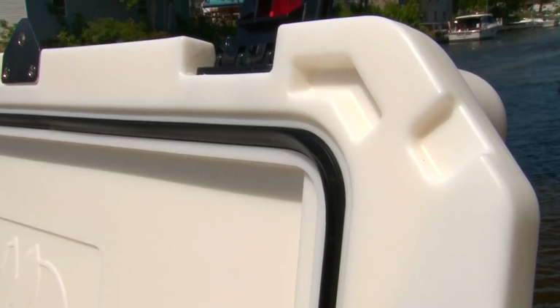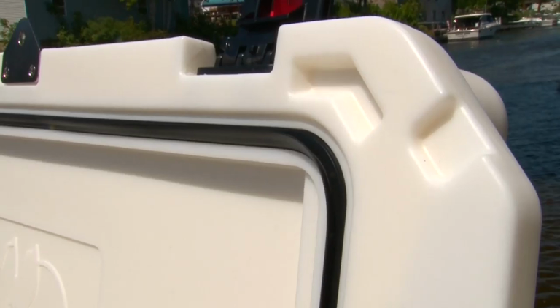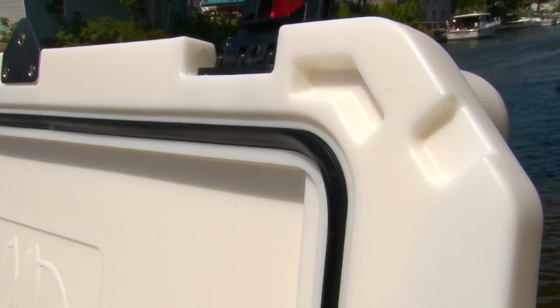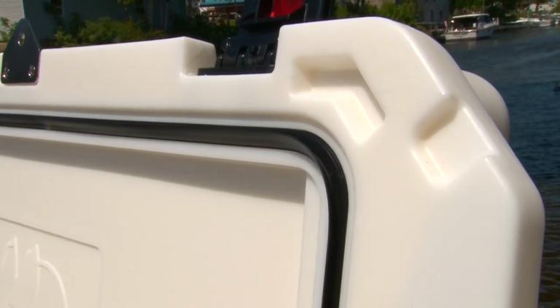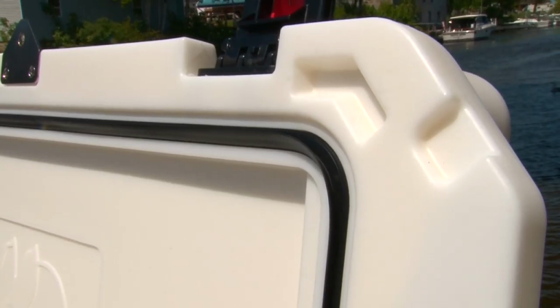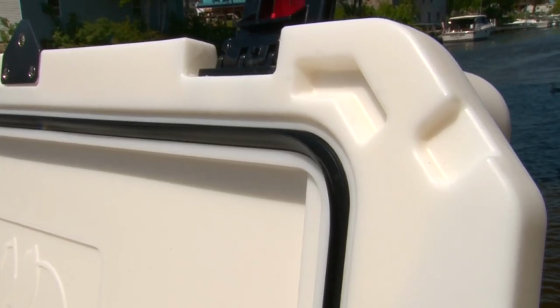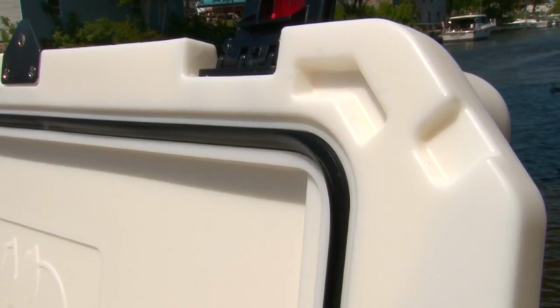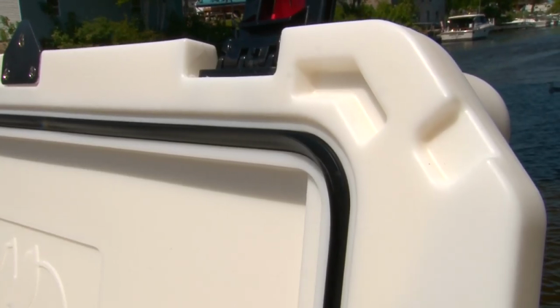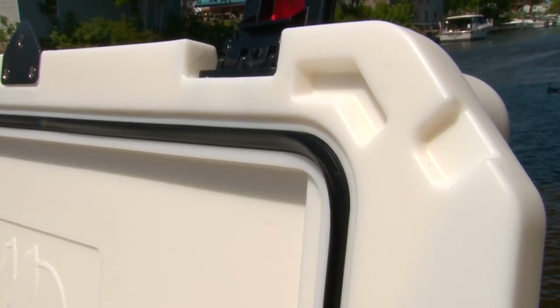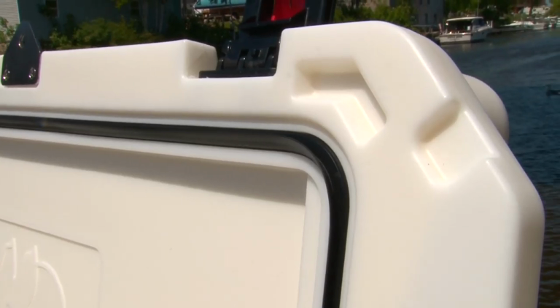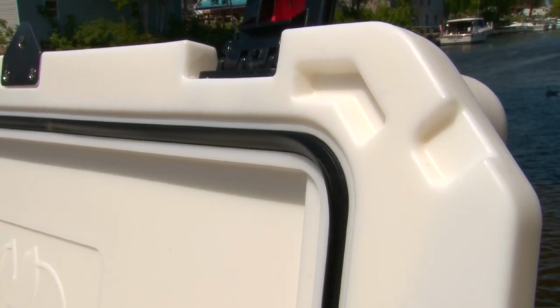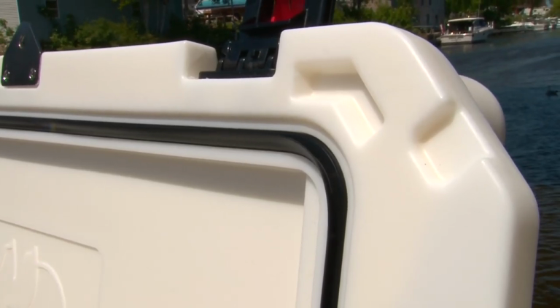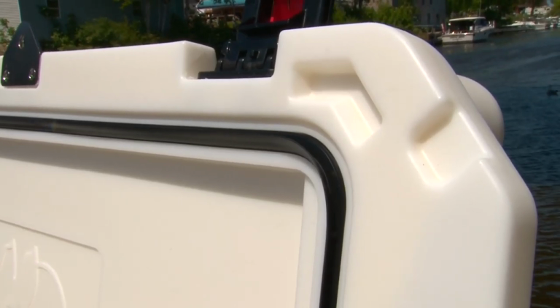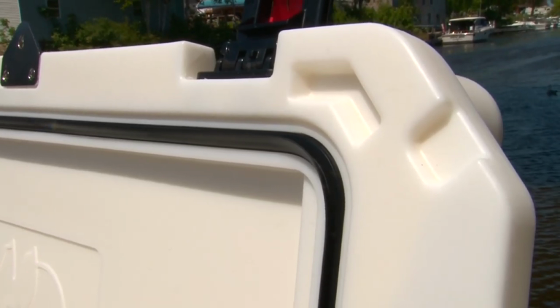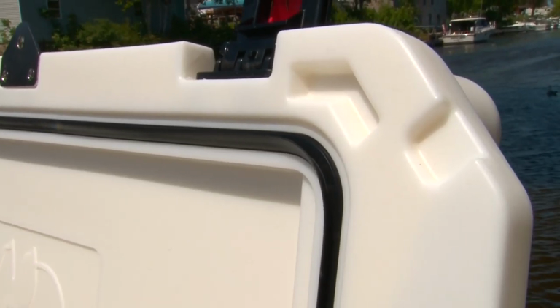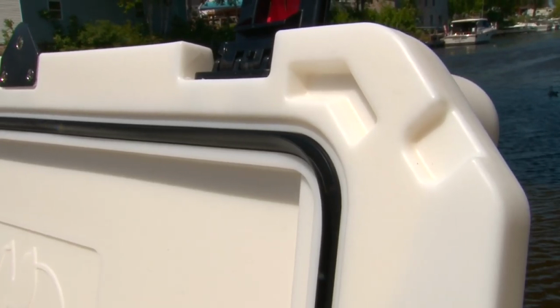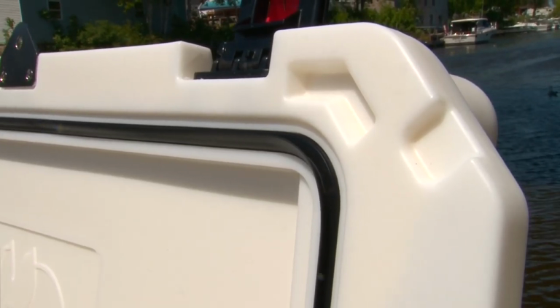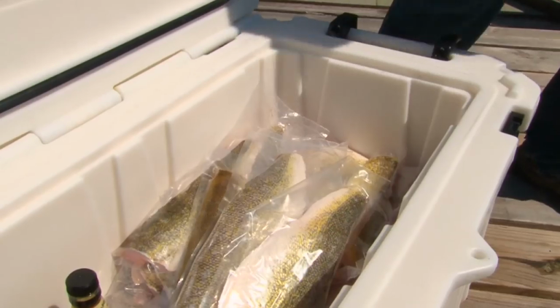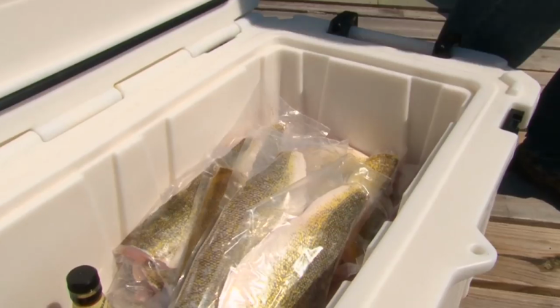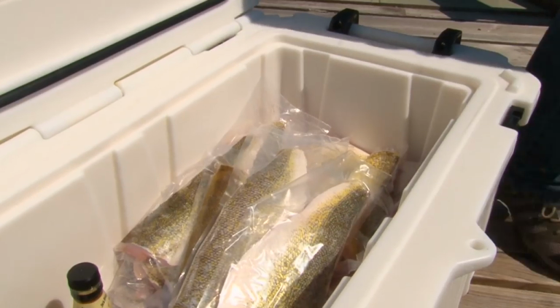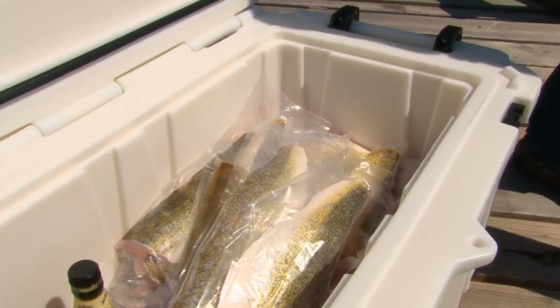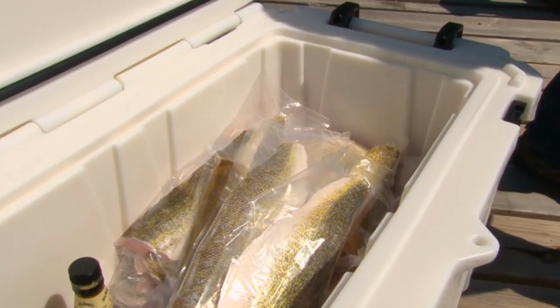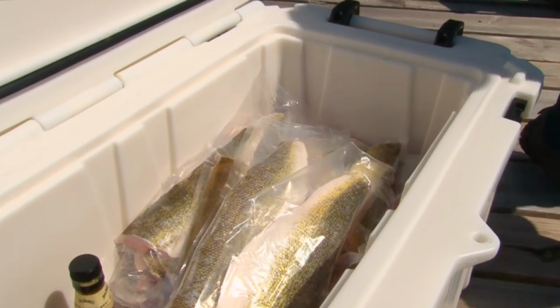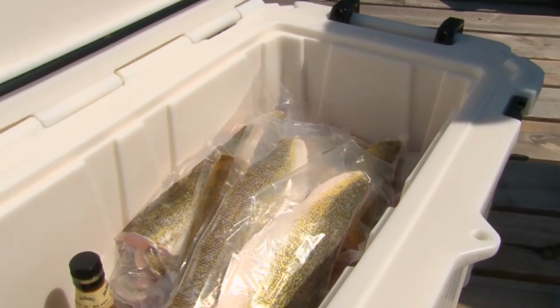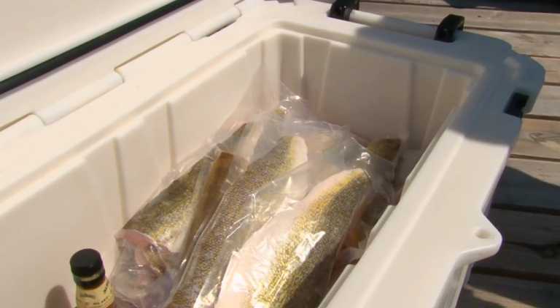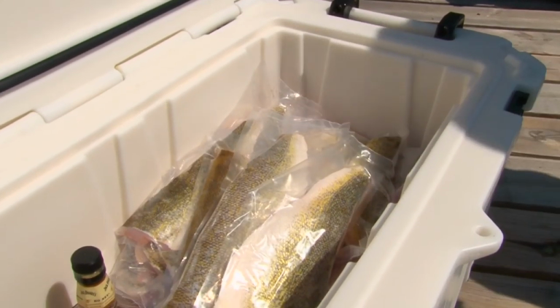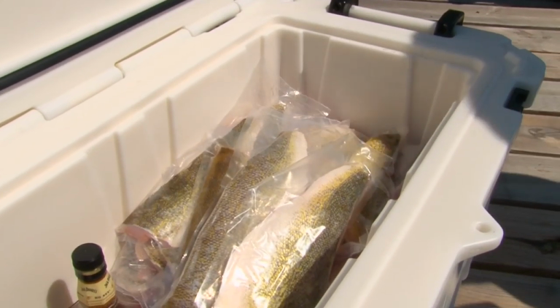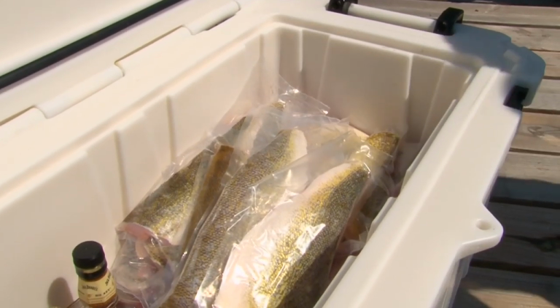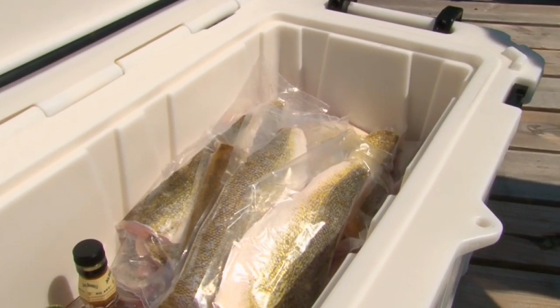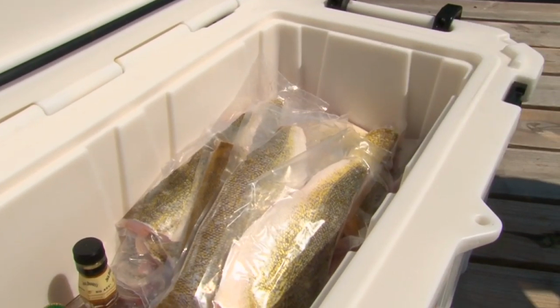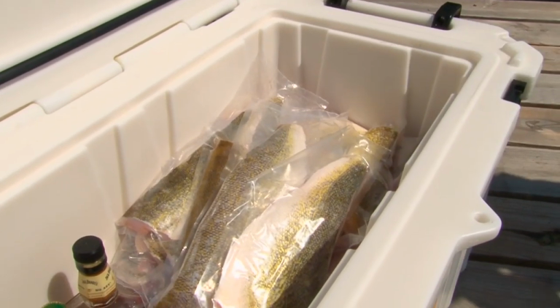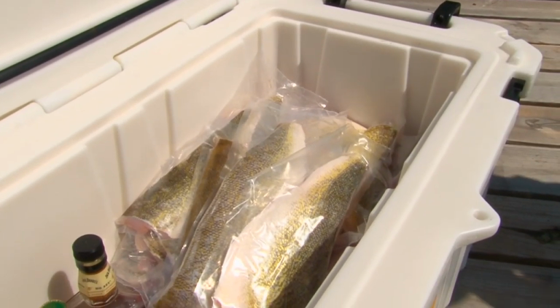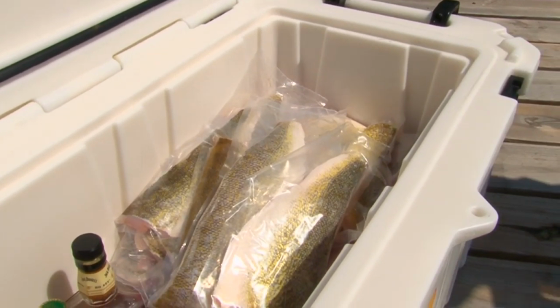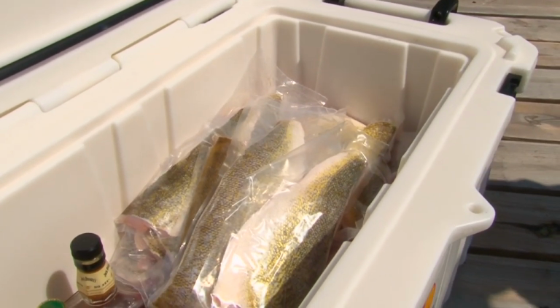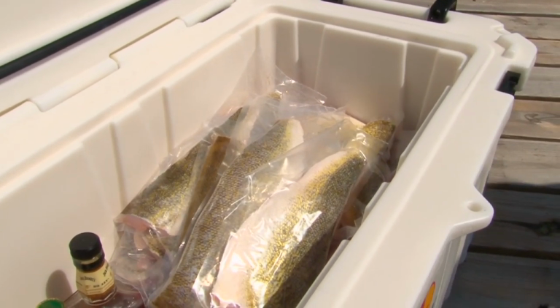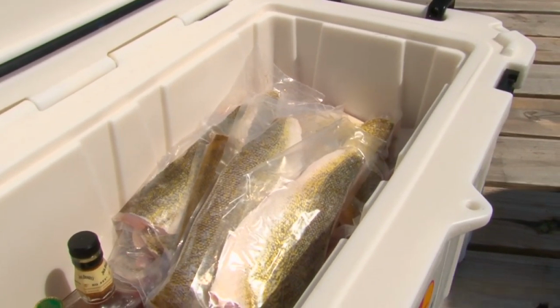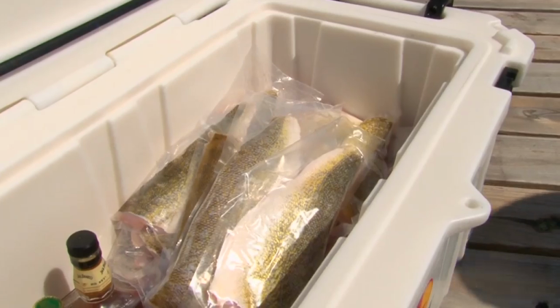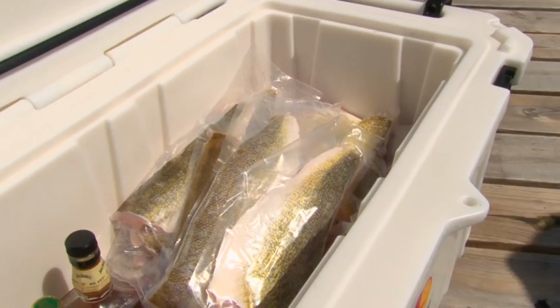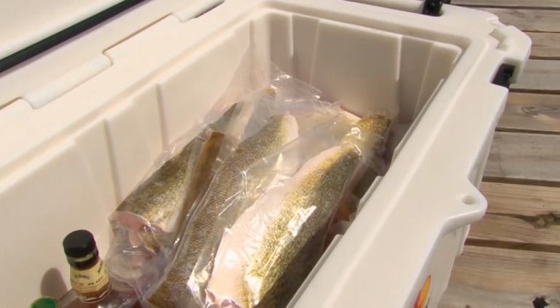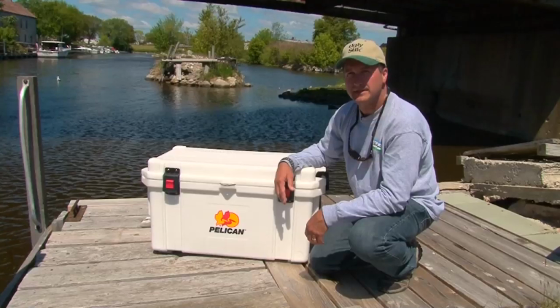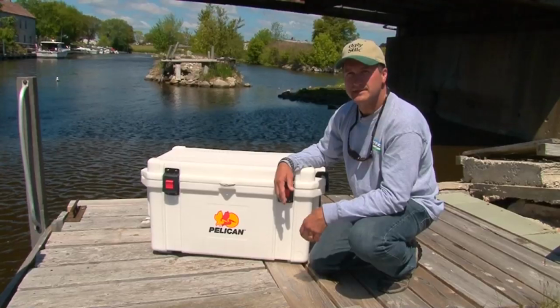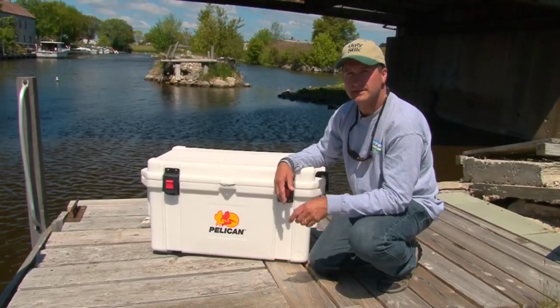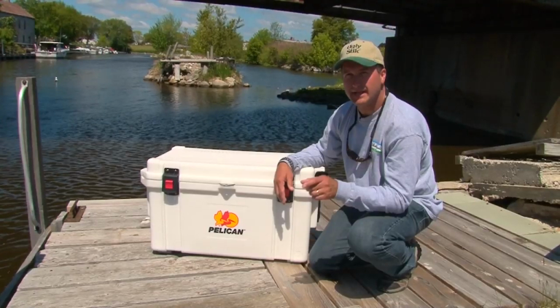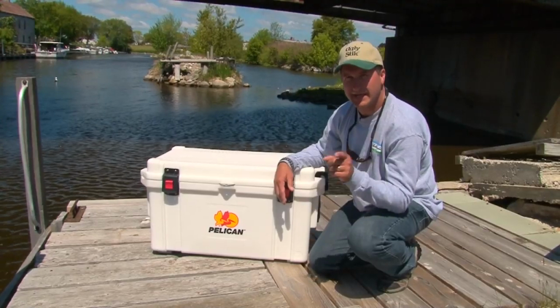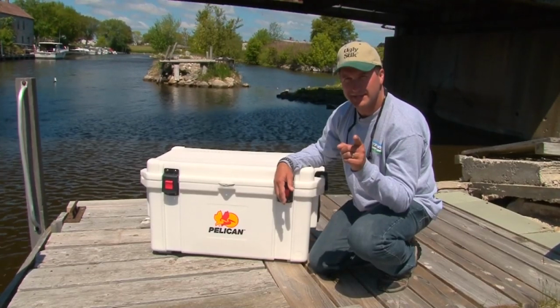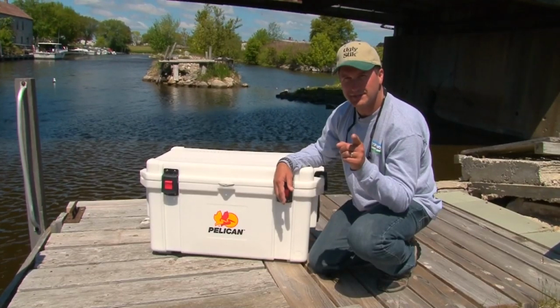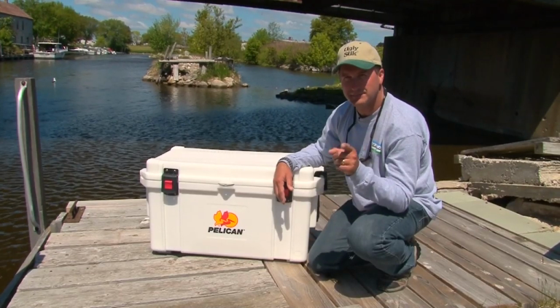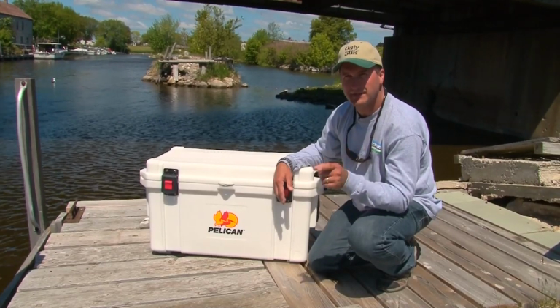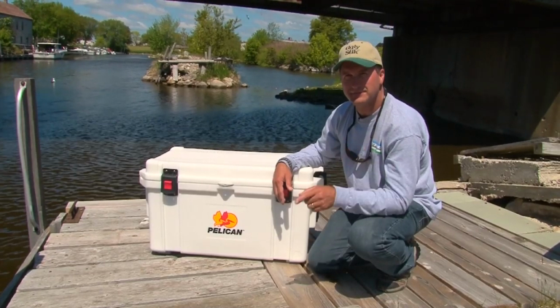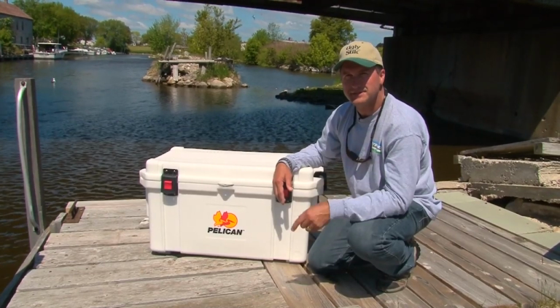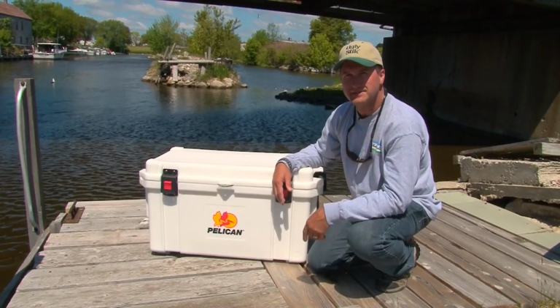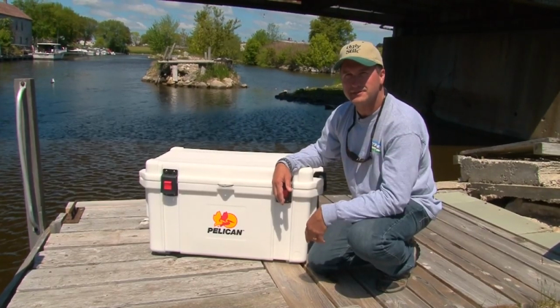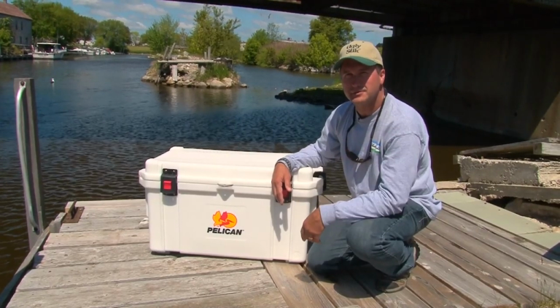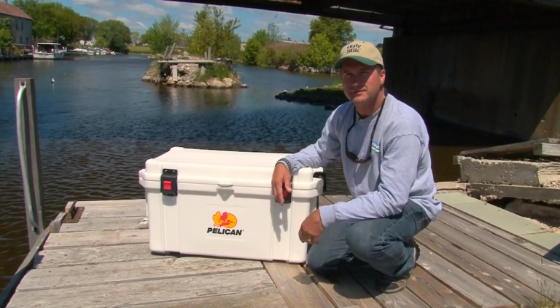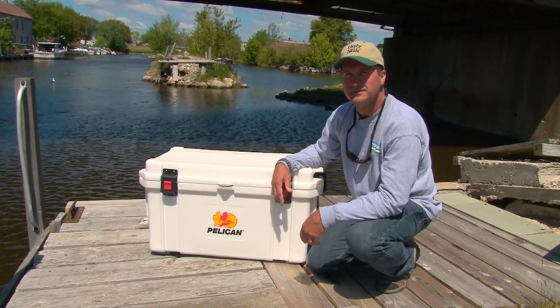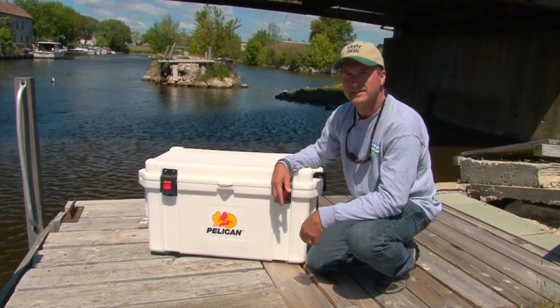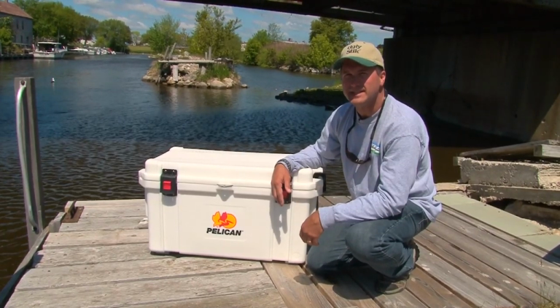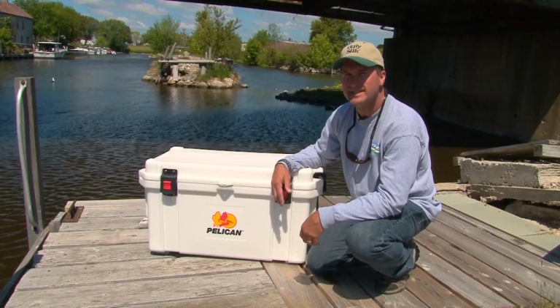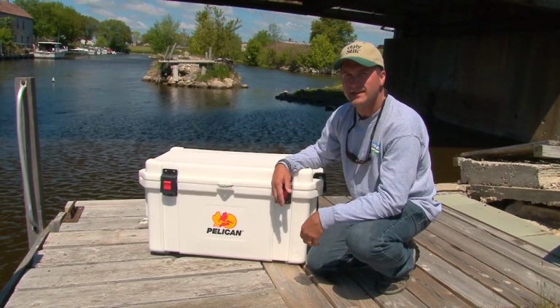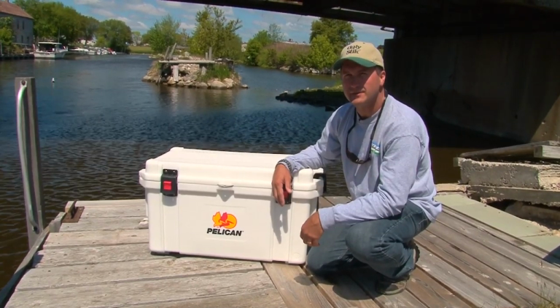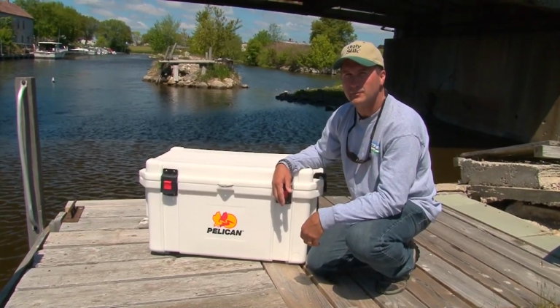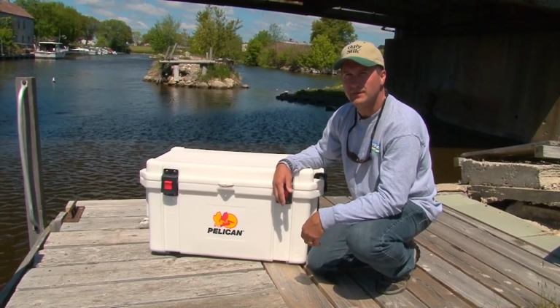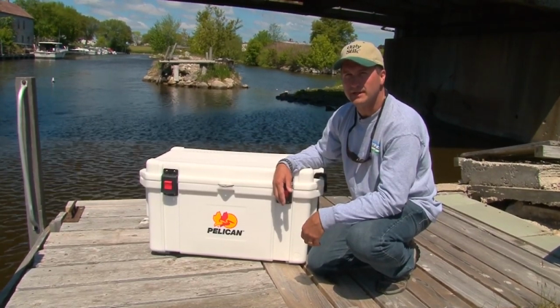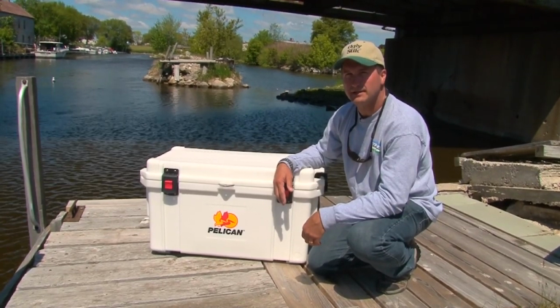And to top it all off, it's got a seven to ten day ice retention, so you're gonna keep your fish and your beverages cool for an entire week.